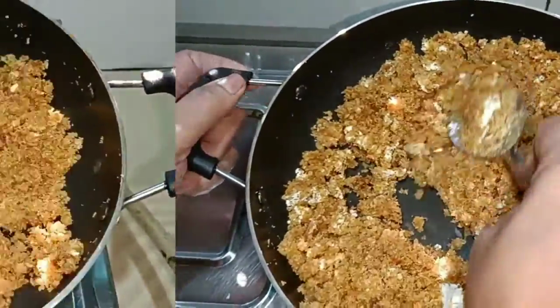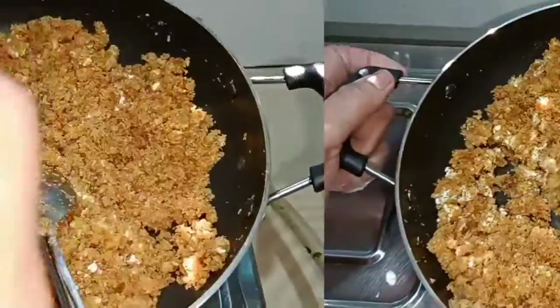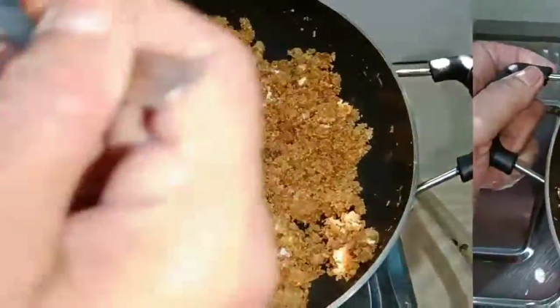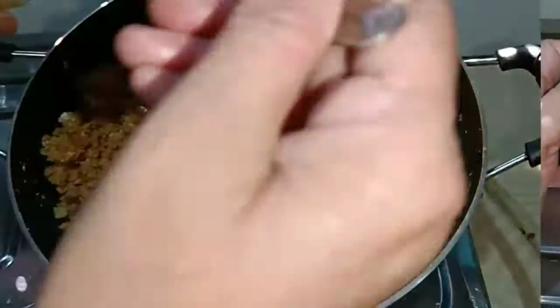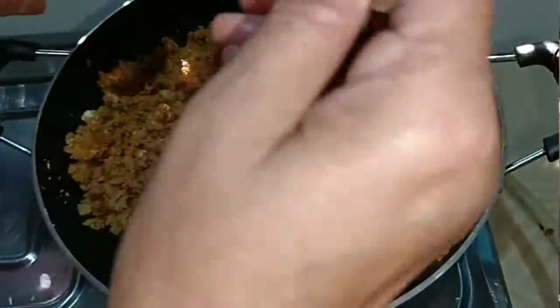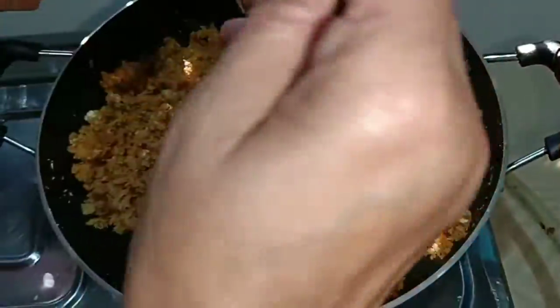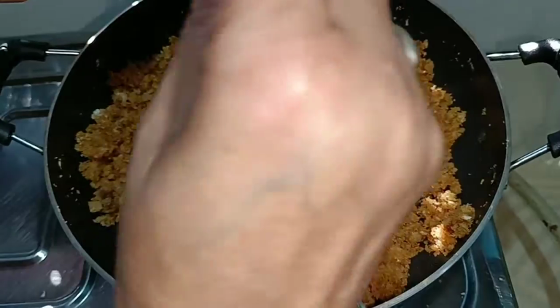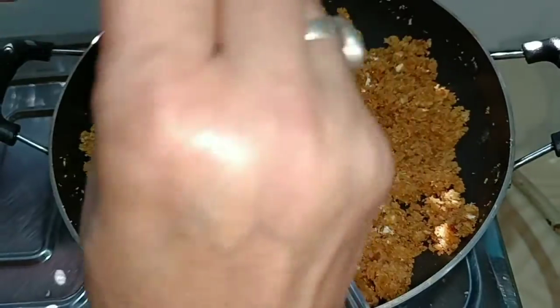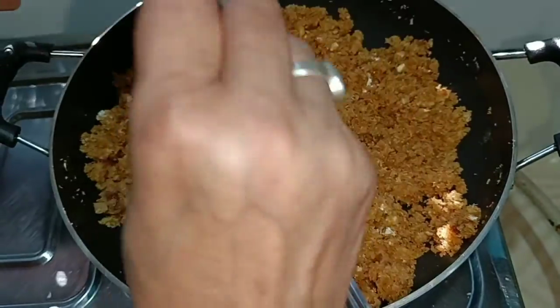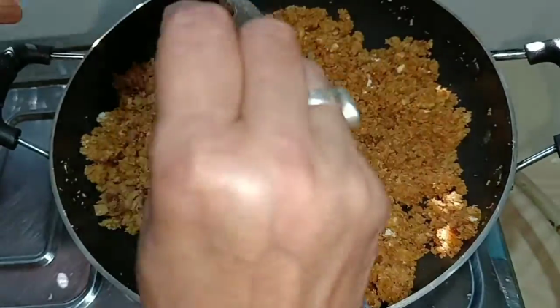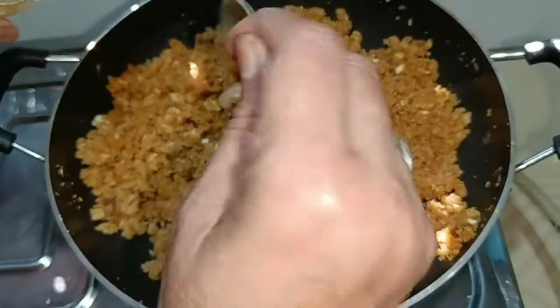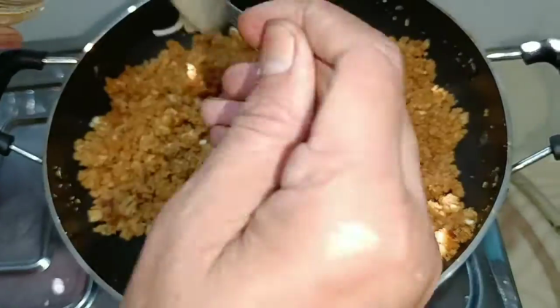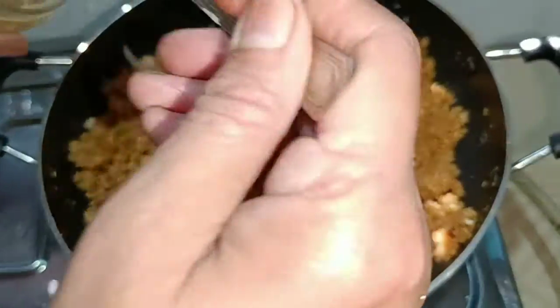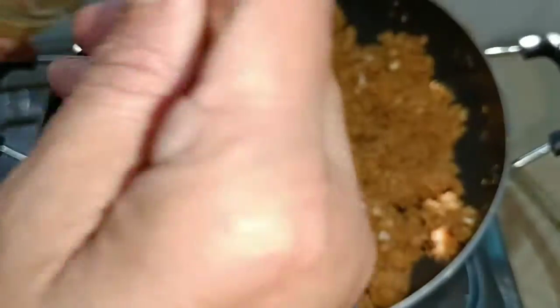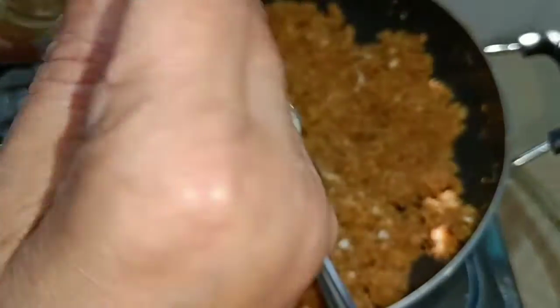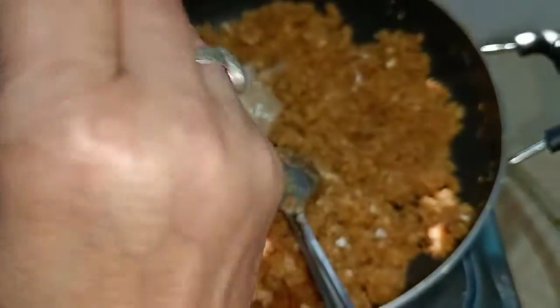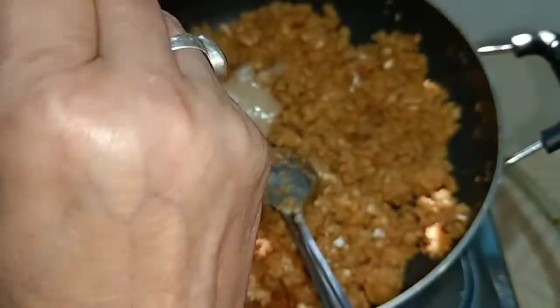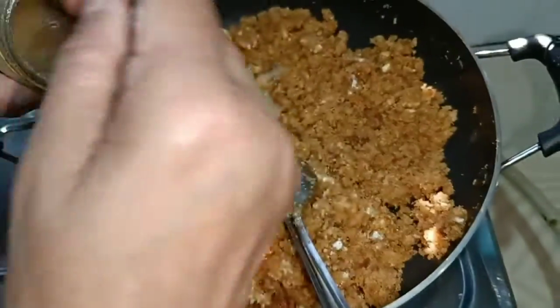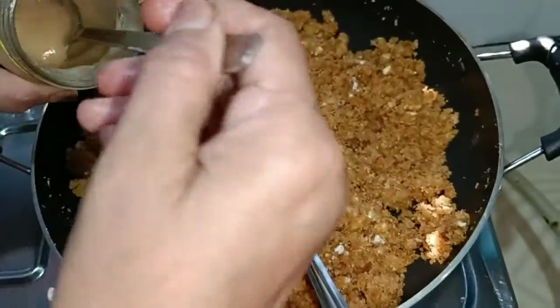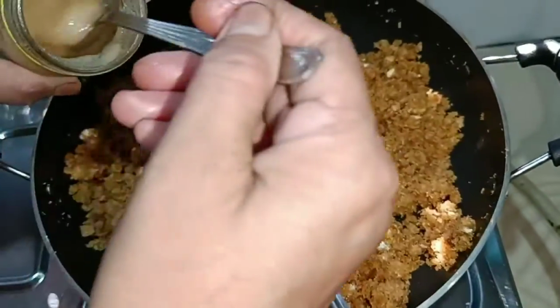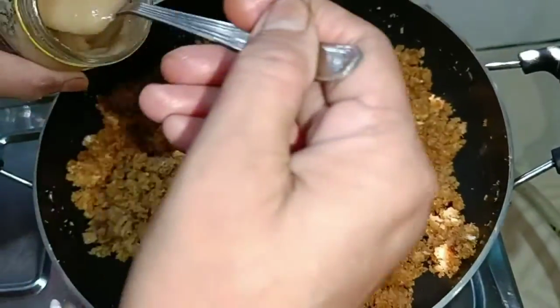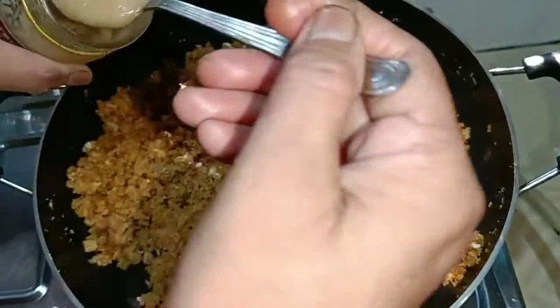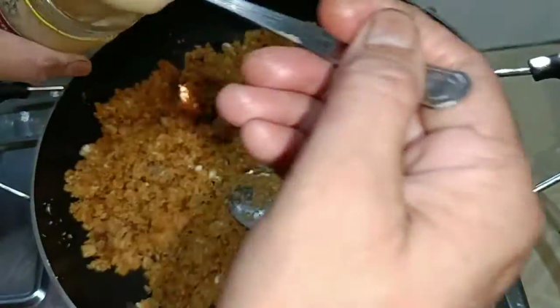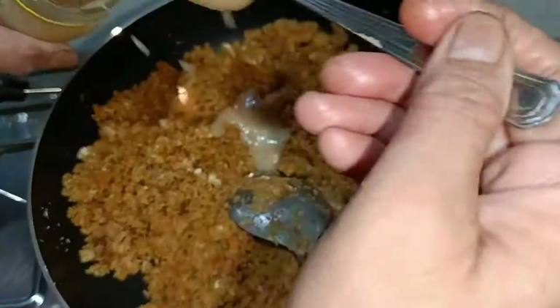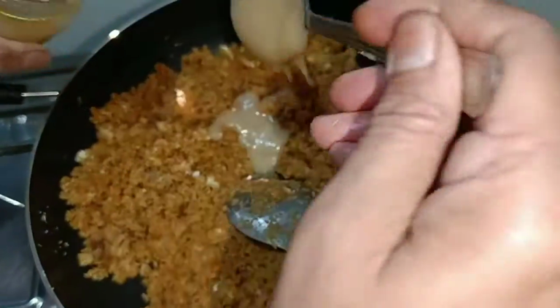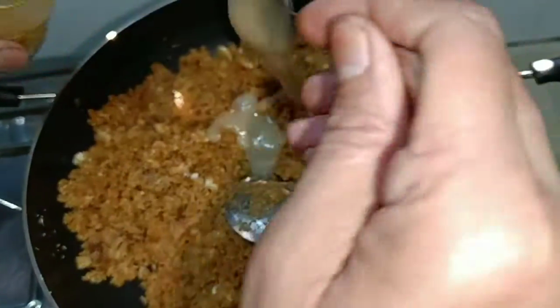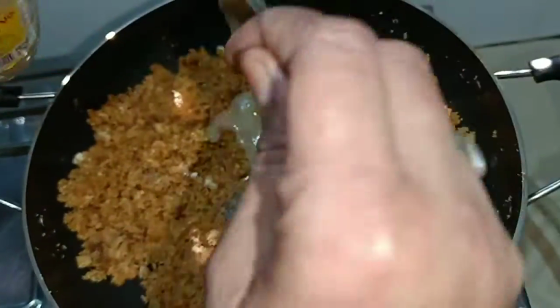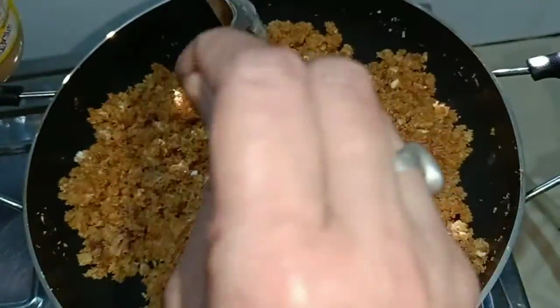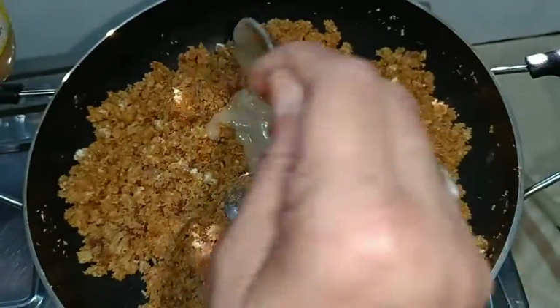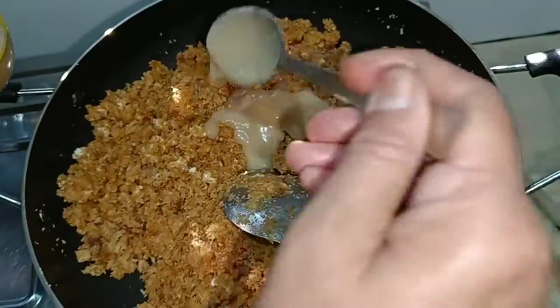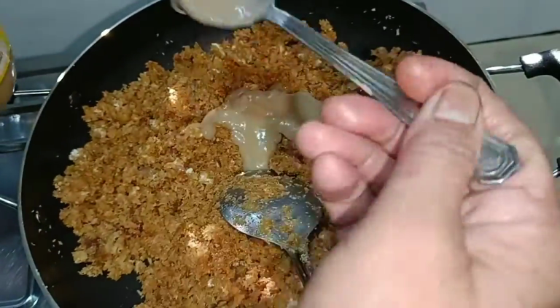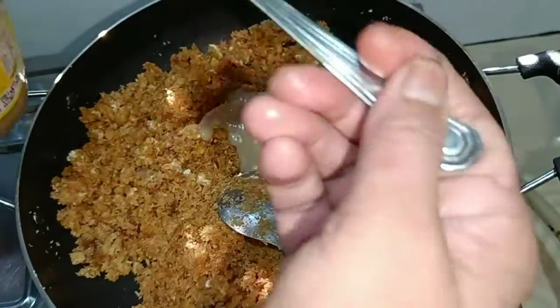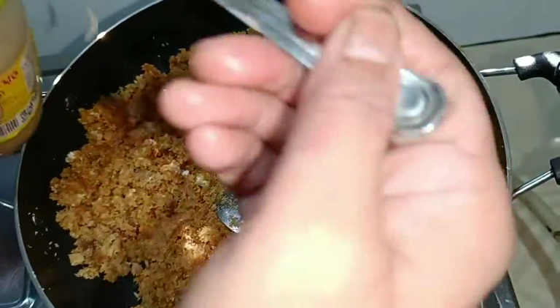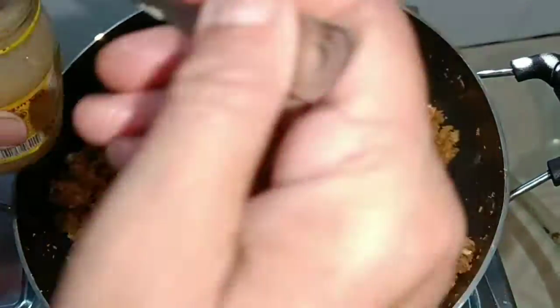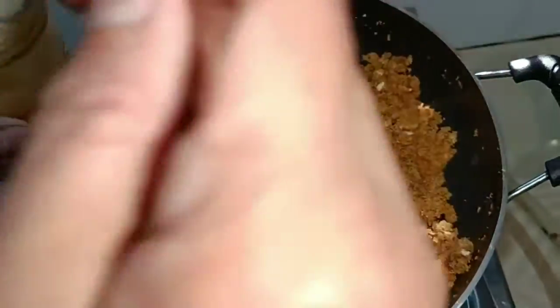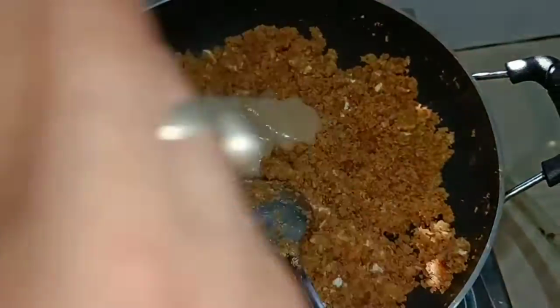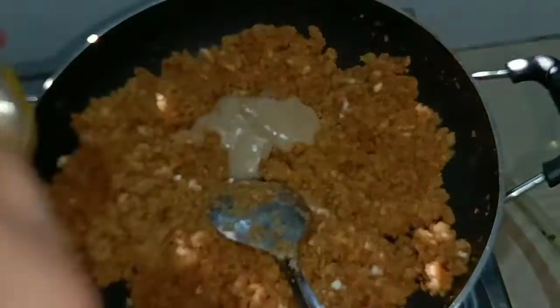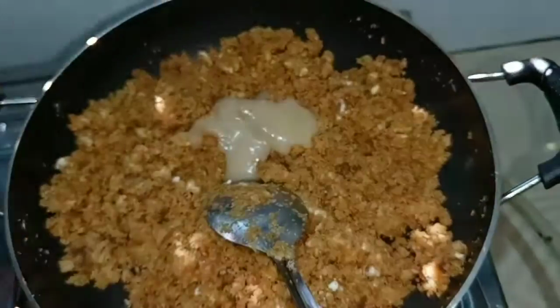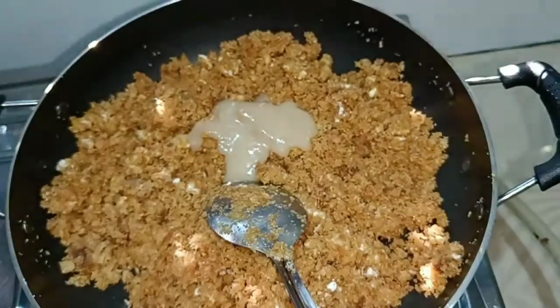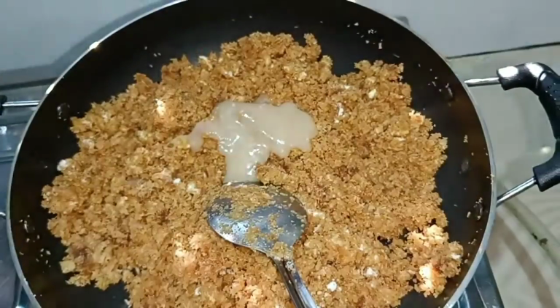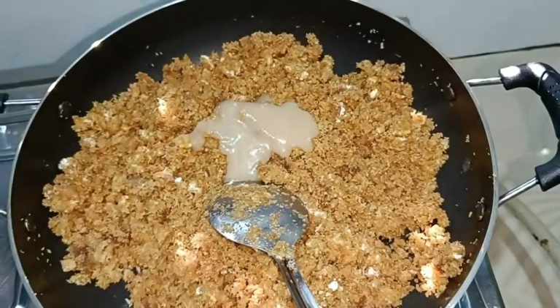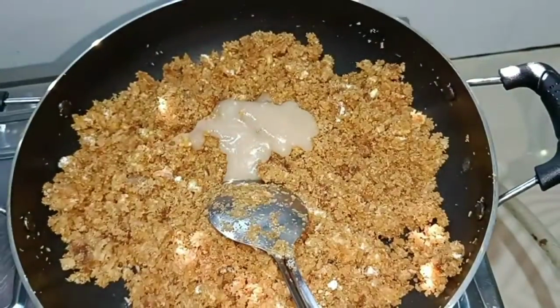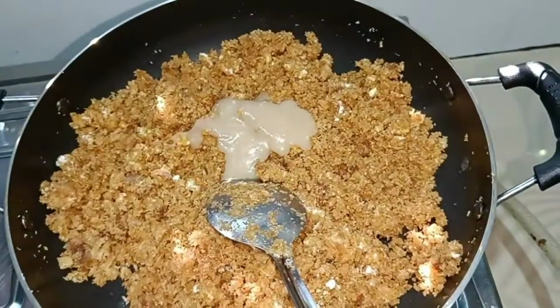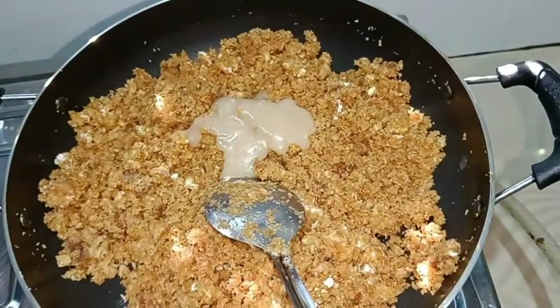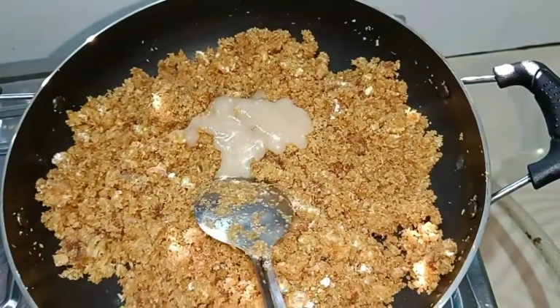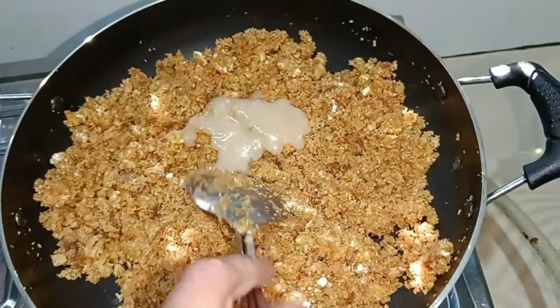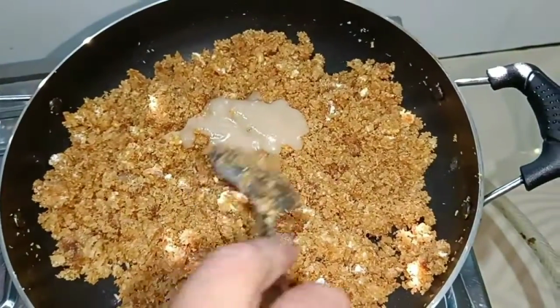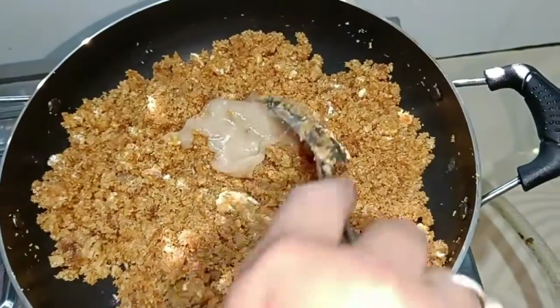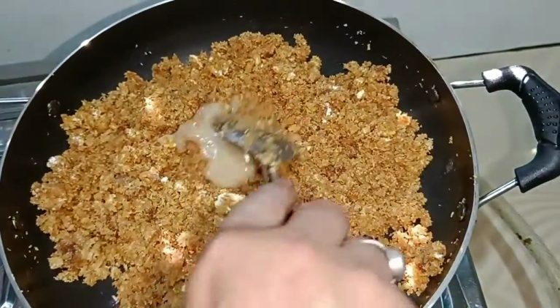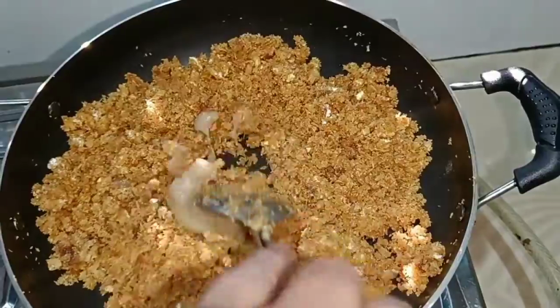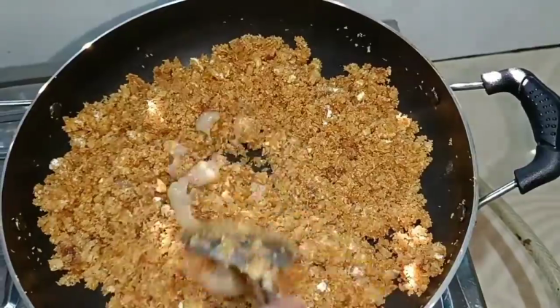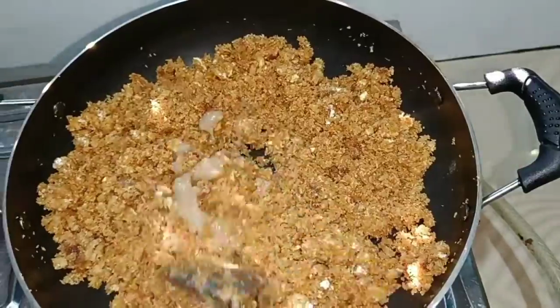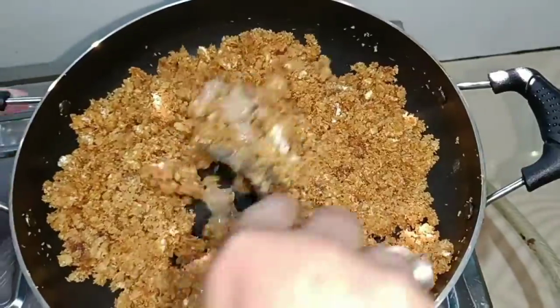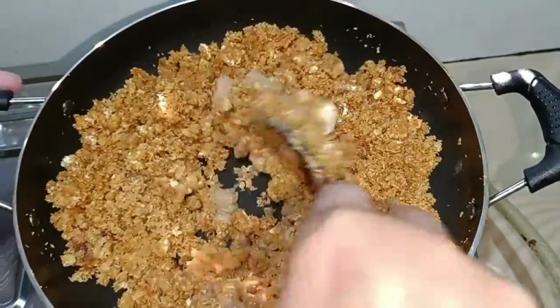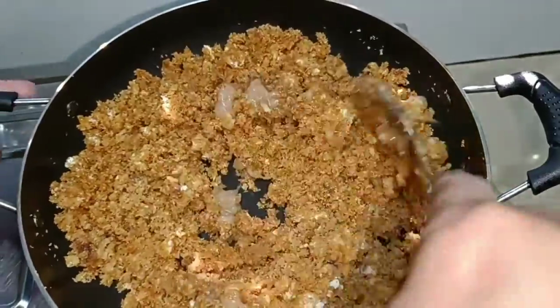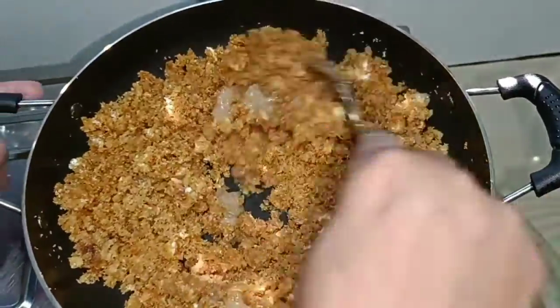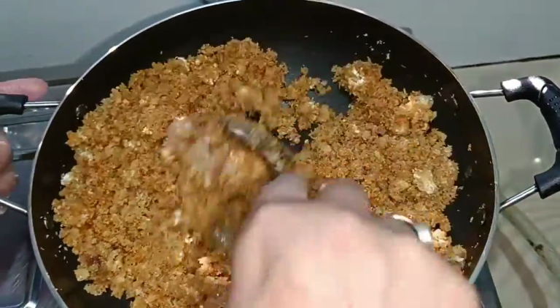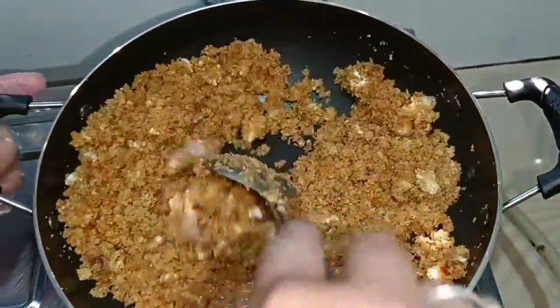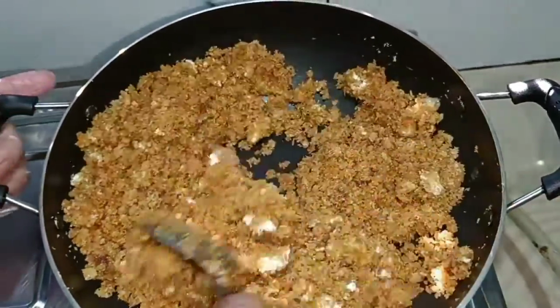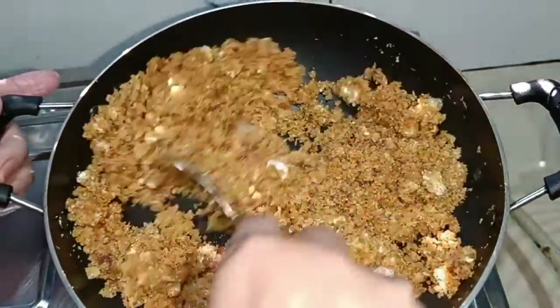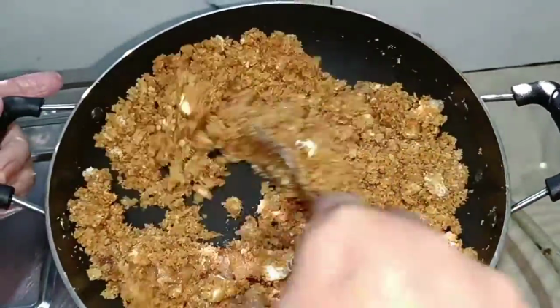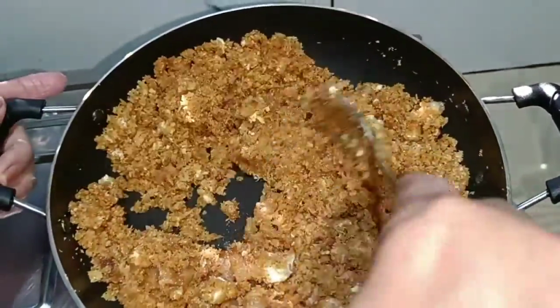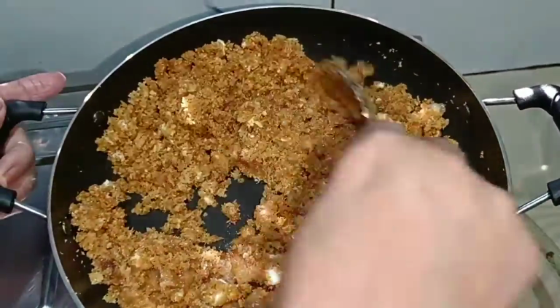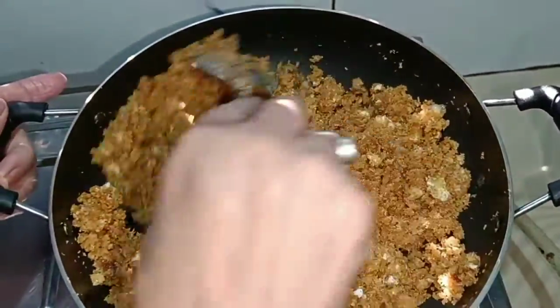I'll put a little bit more in the pan. If you understand the smell of all the vegetables, it is a little bit better. Let's do it — I'll put it in the pan.